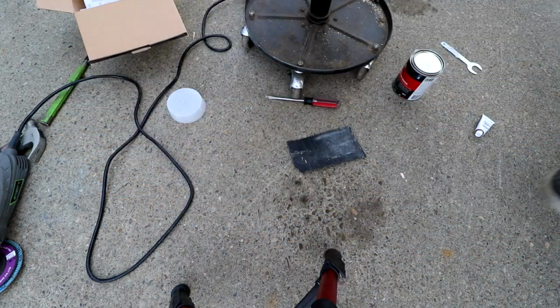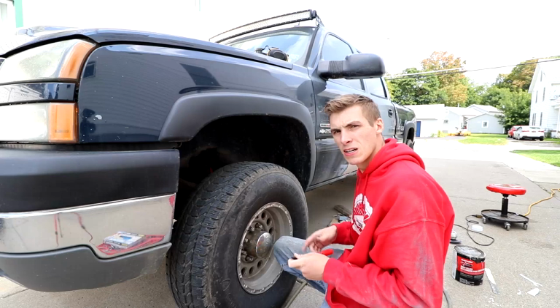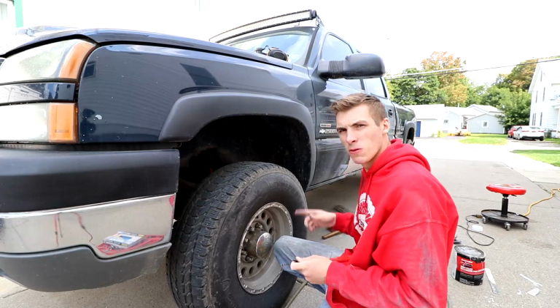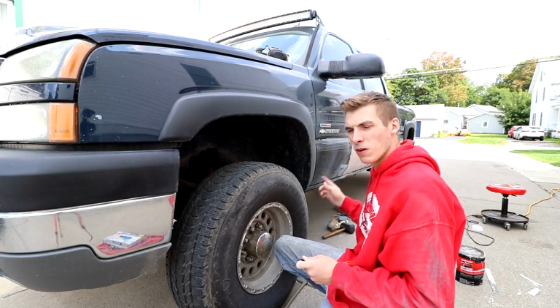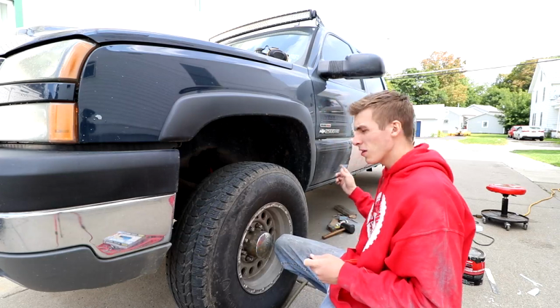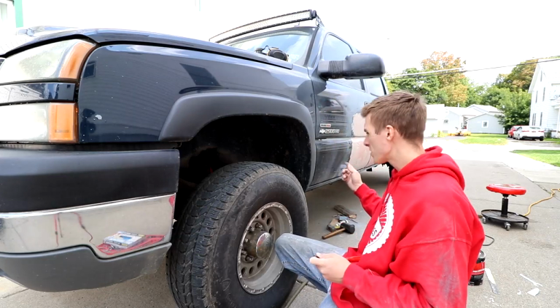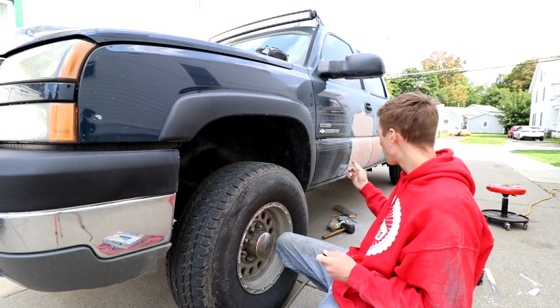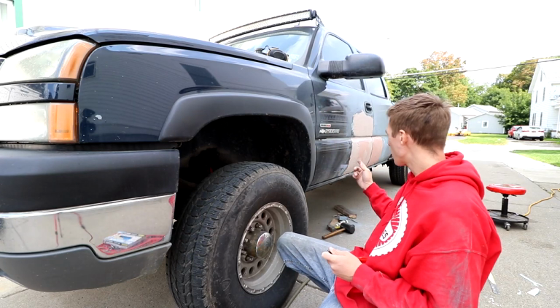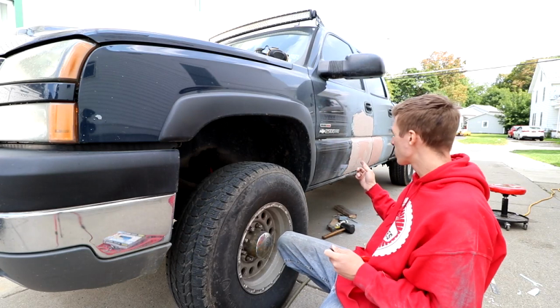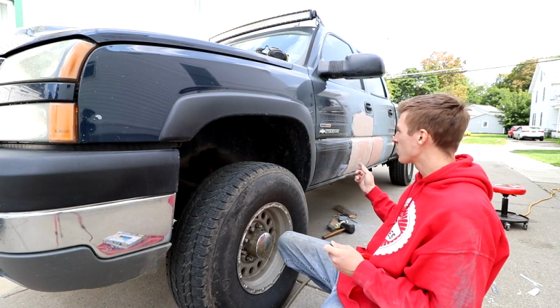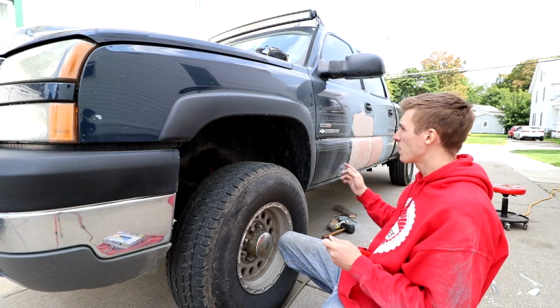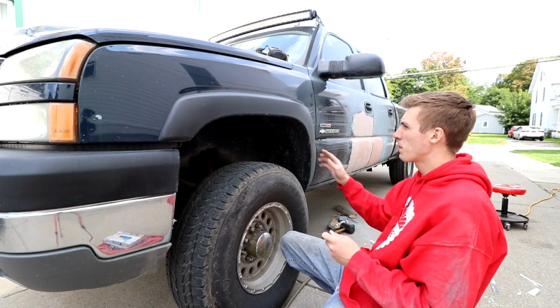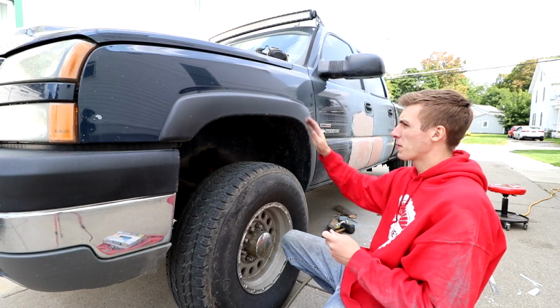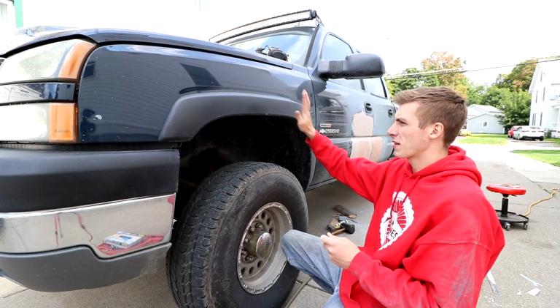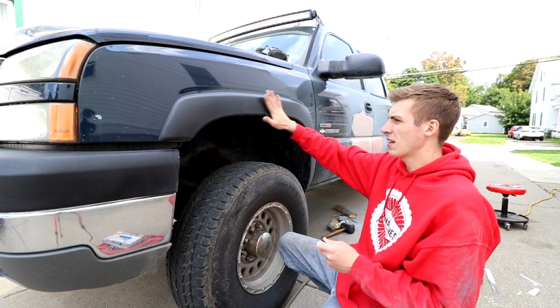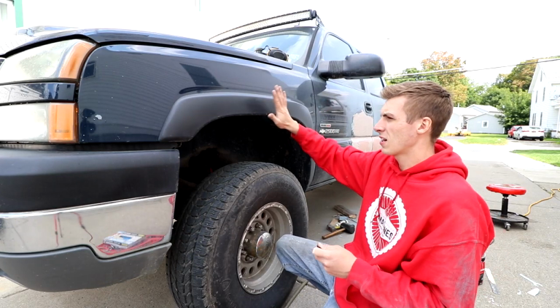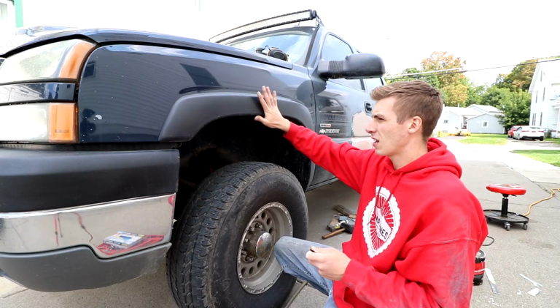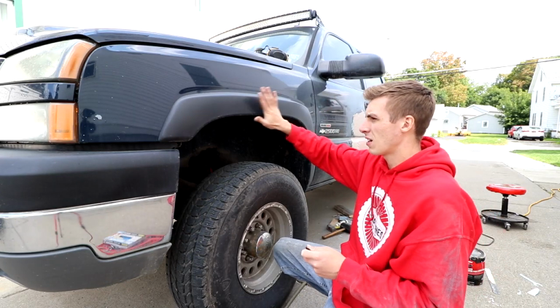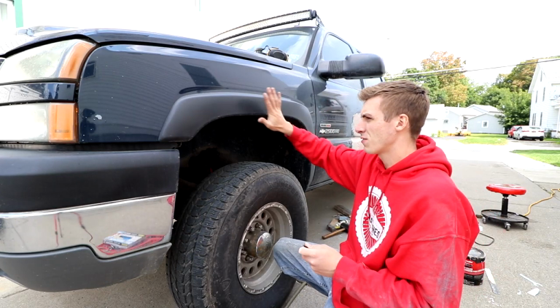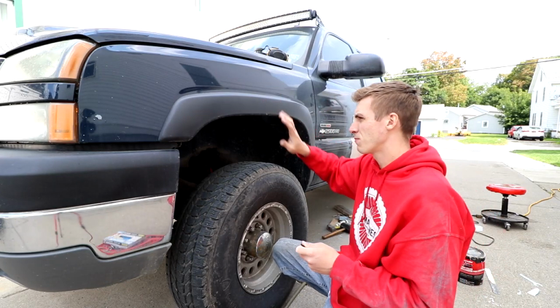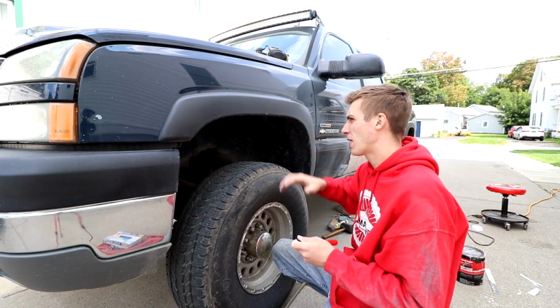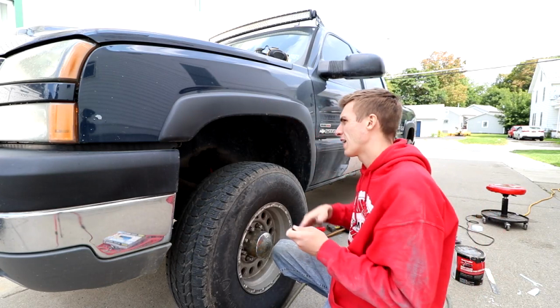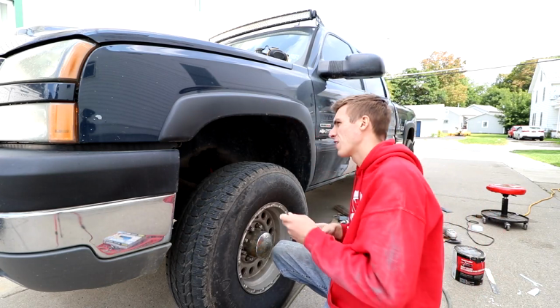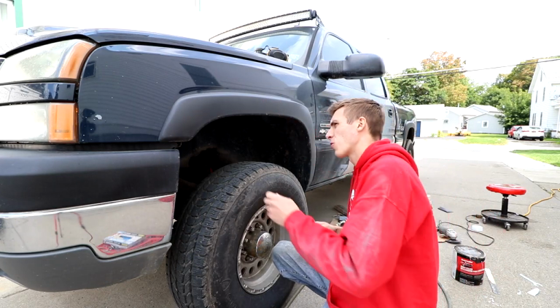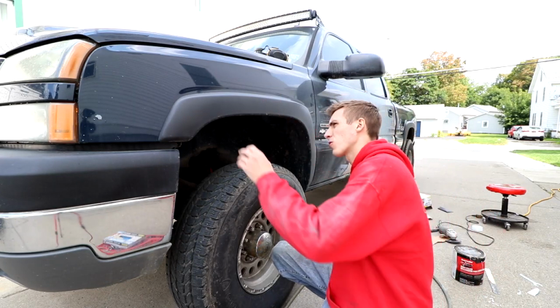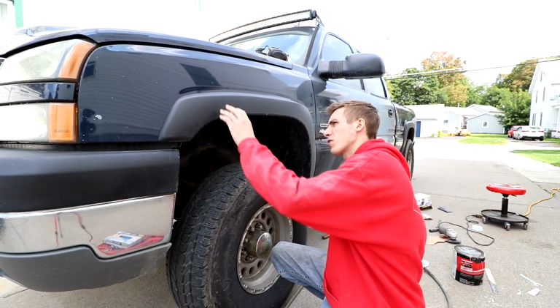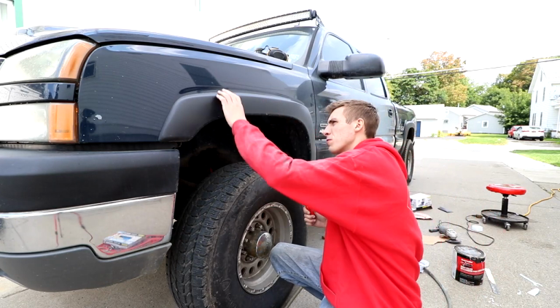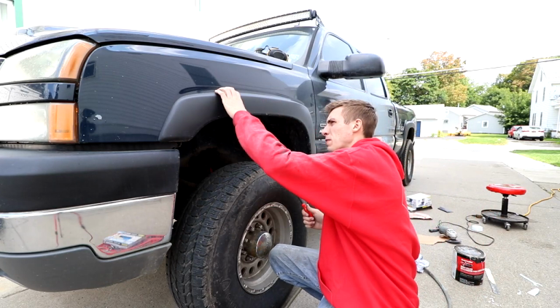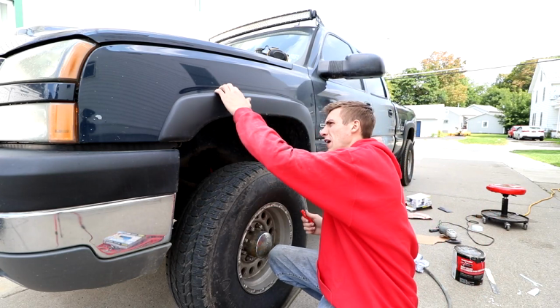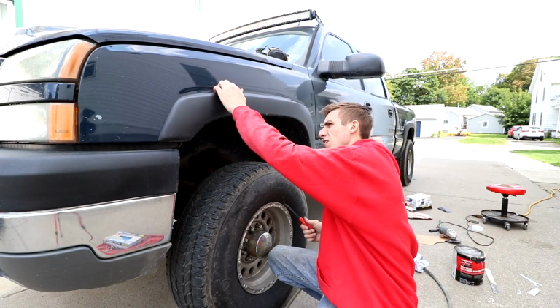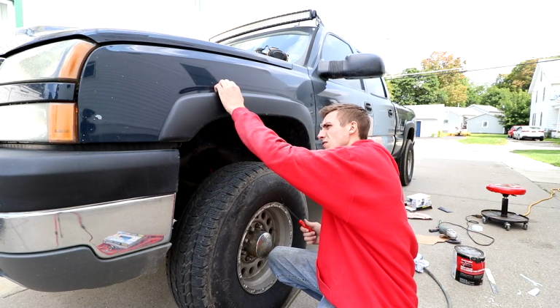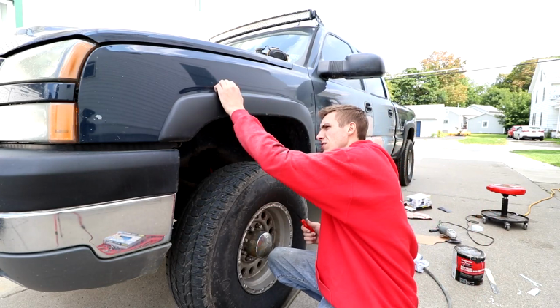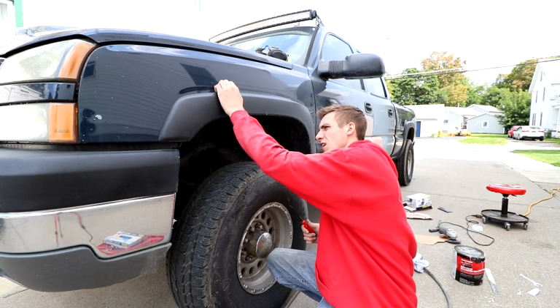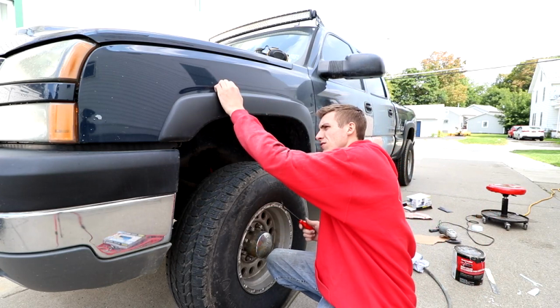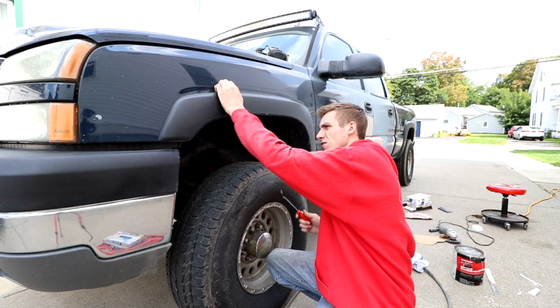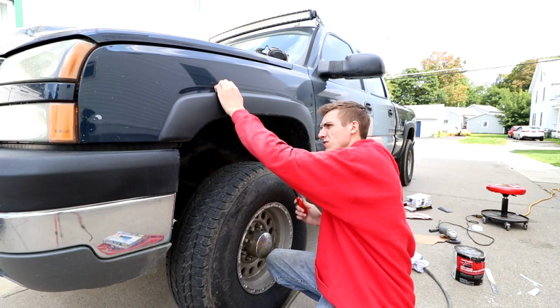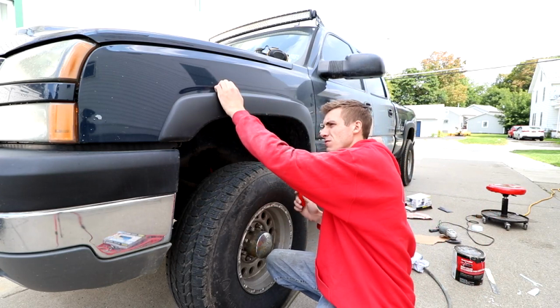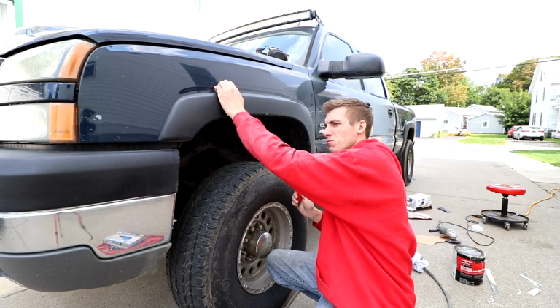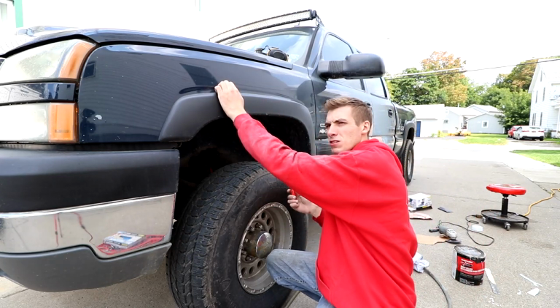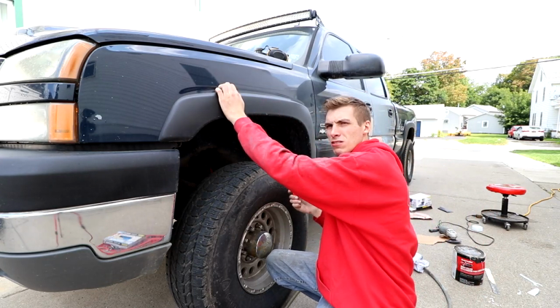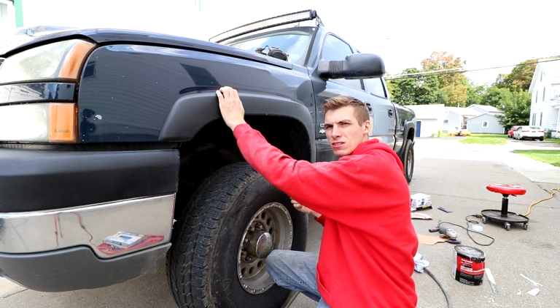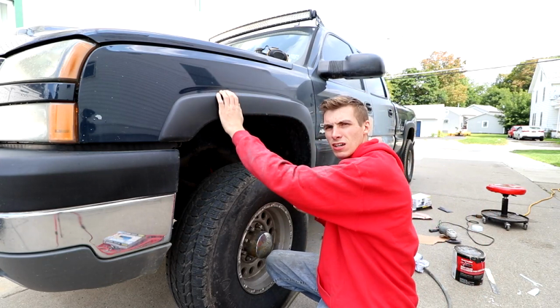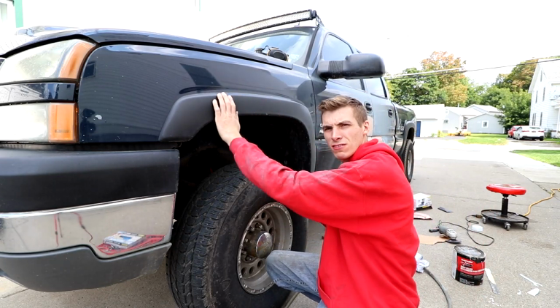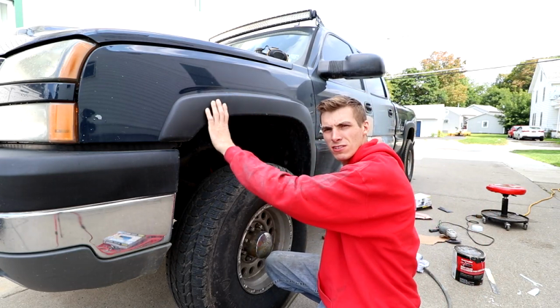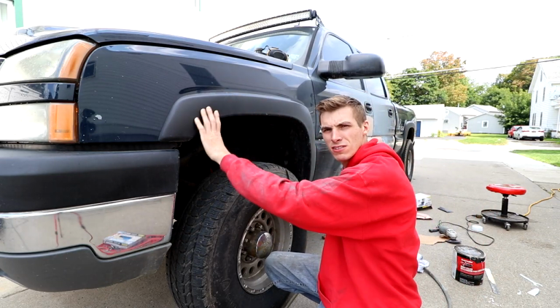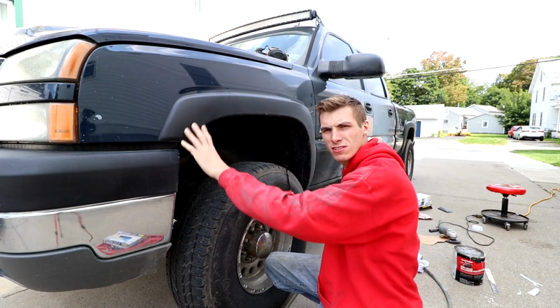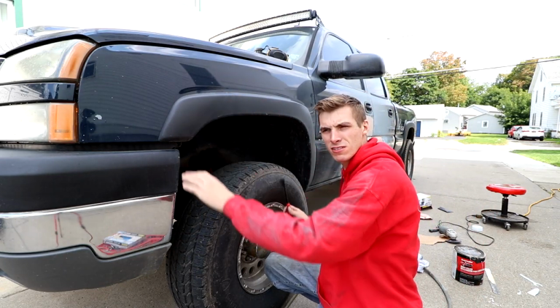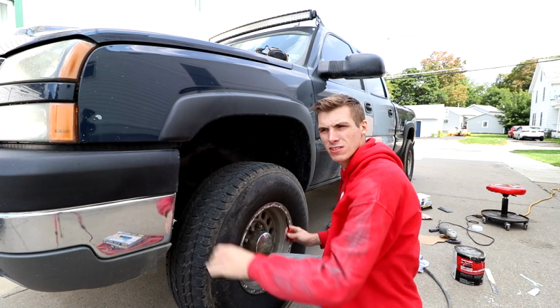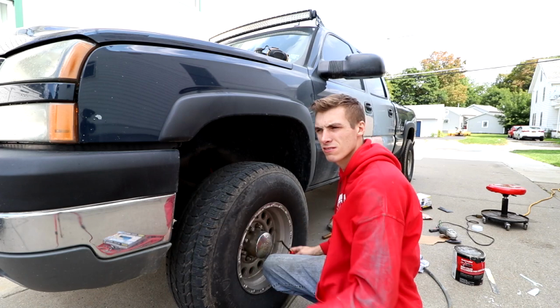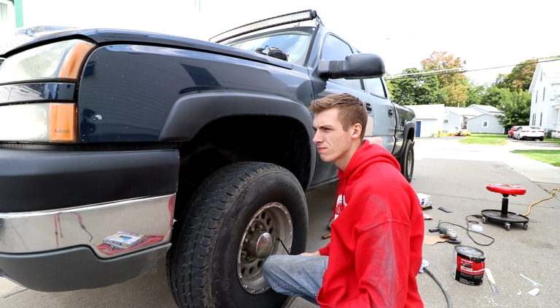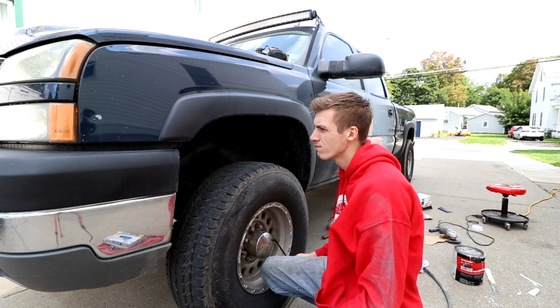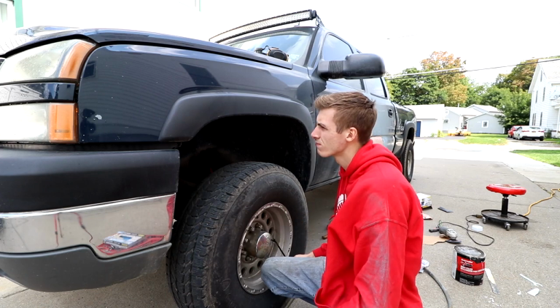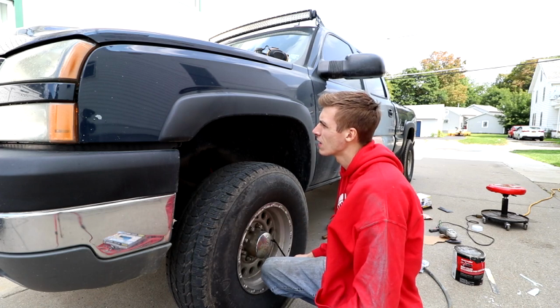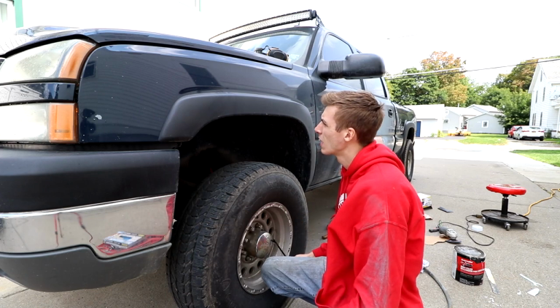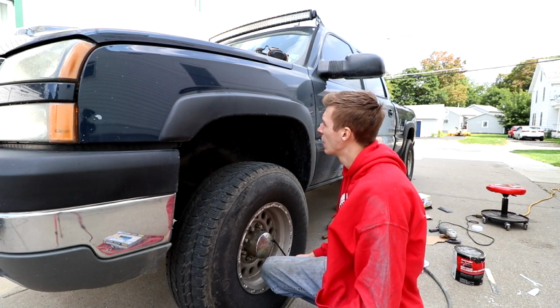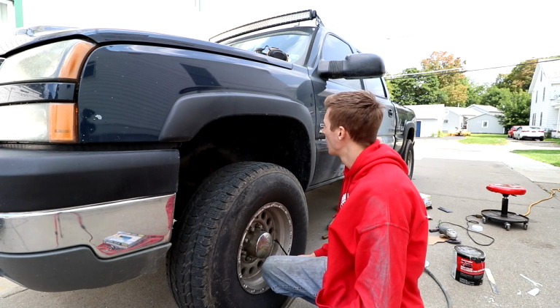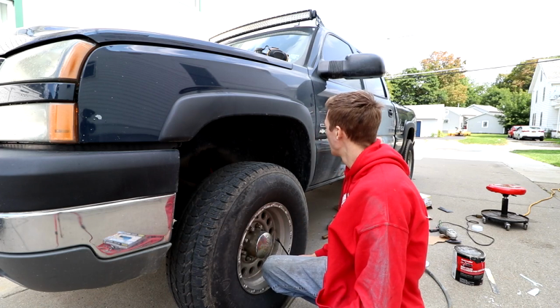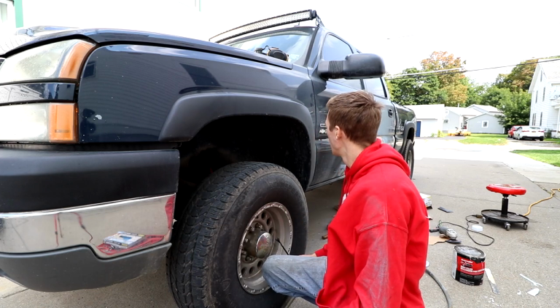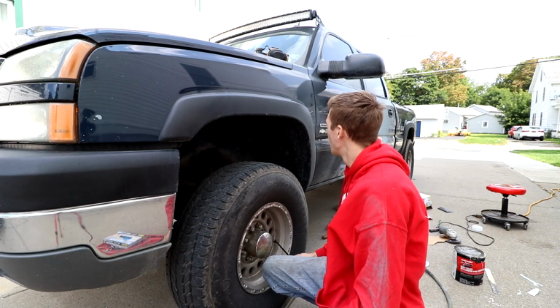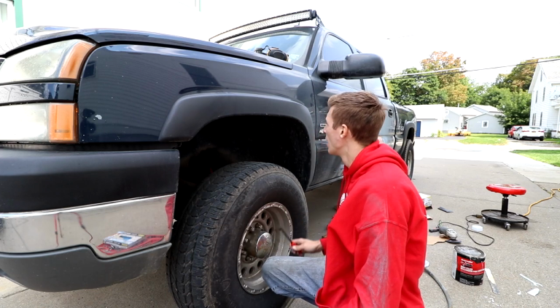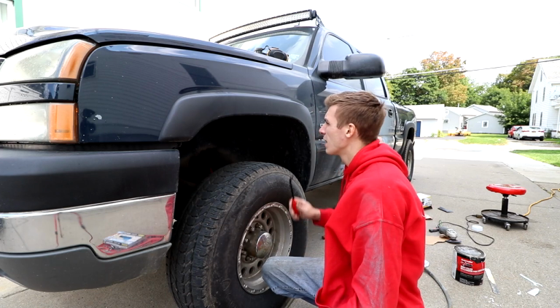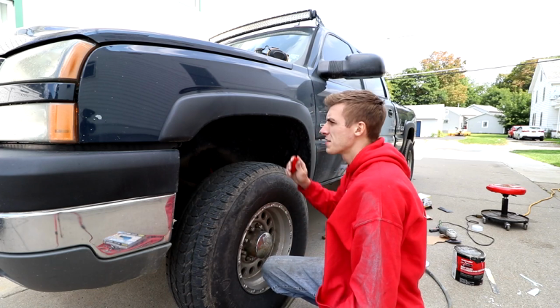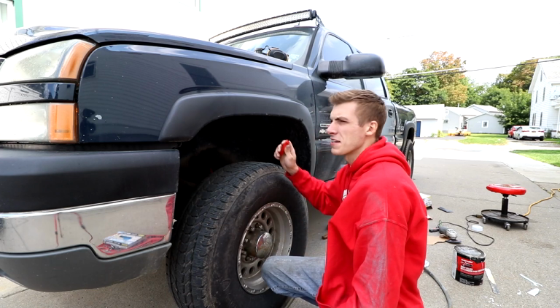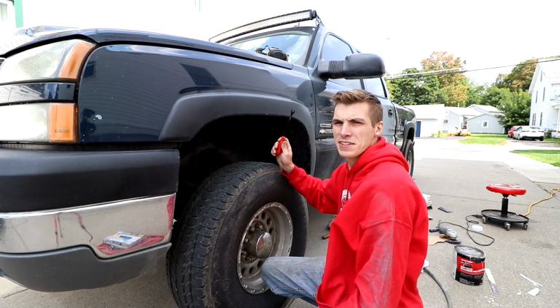While this hardens up, I'm going to take off my quarter panel cover, wheel cover, and these things.